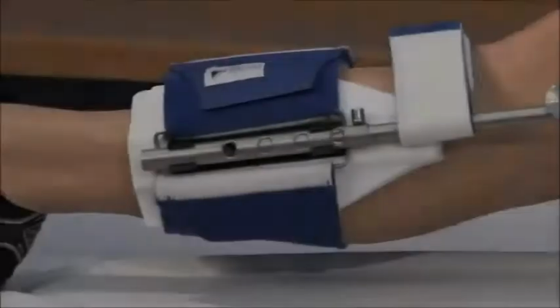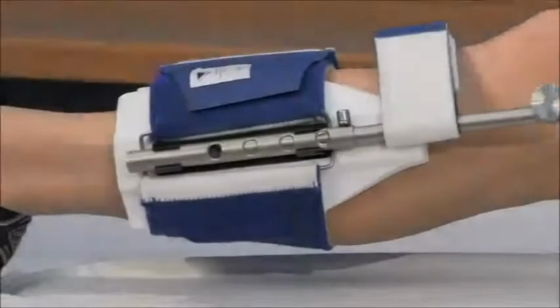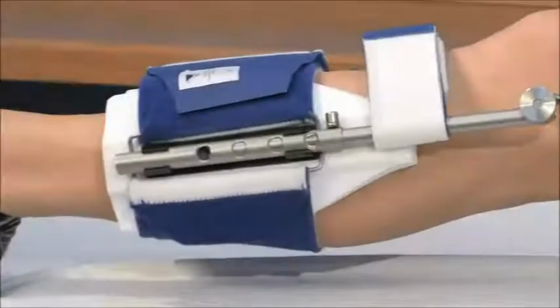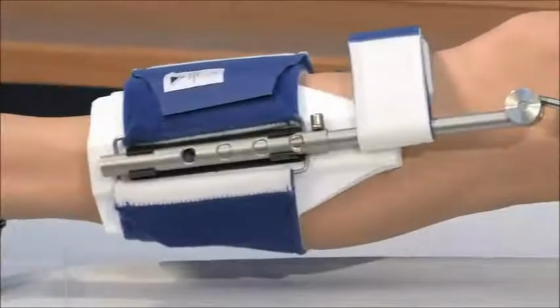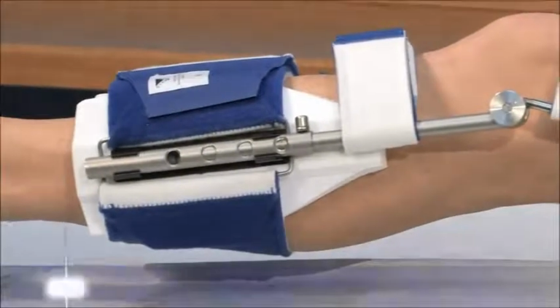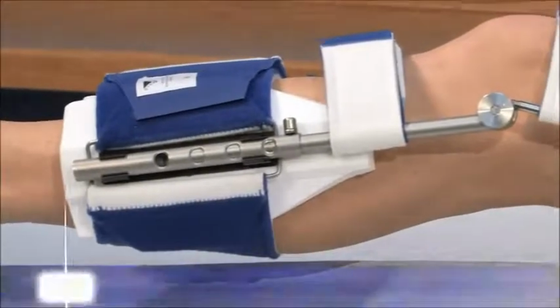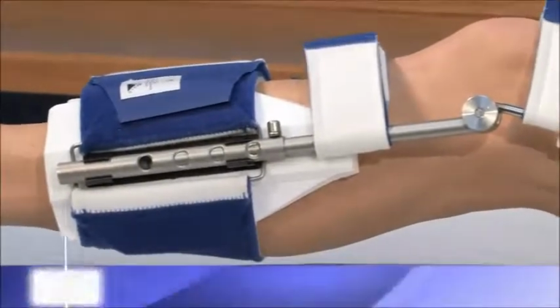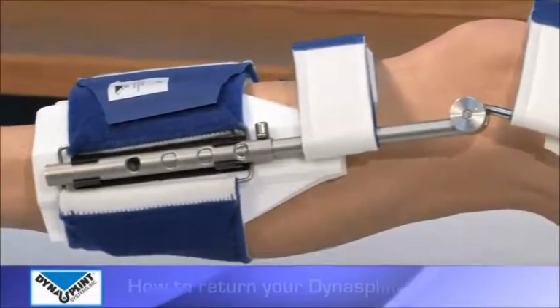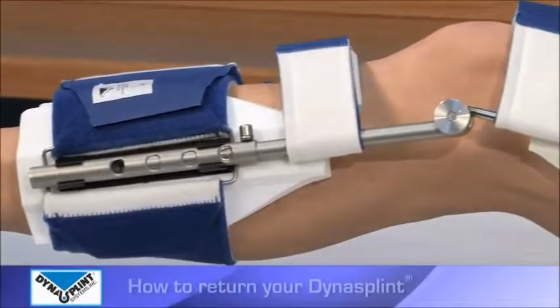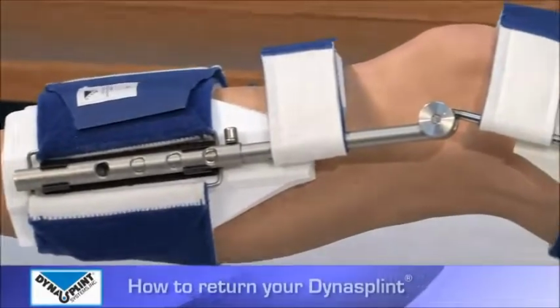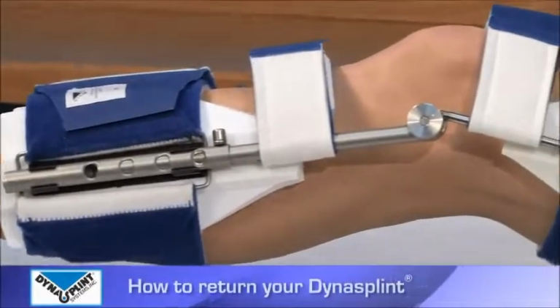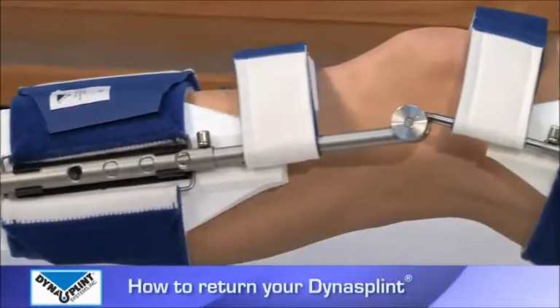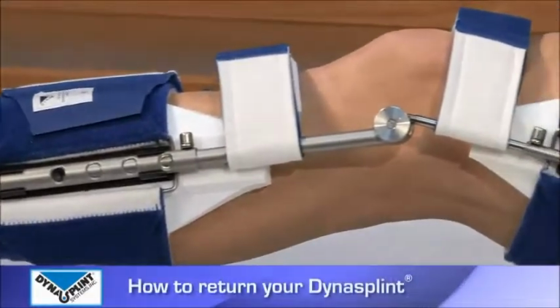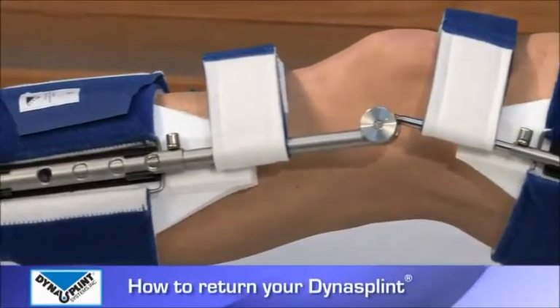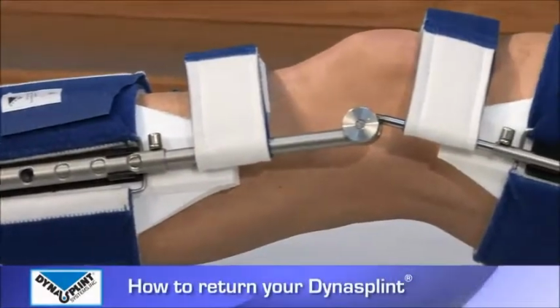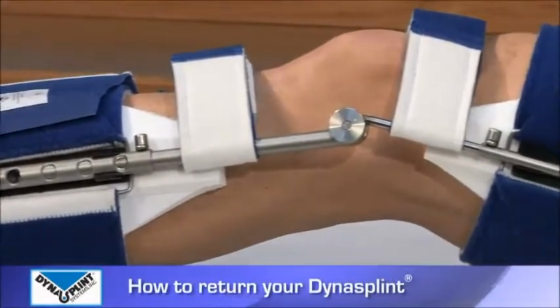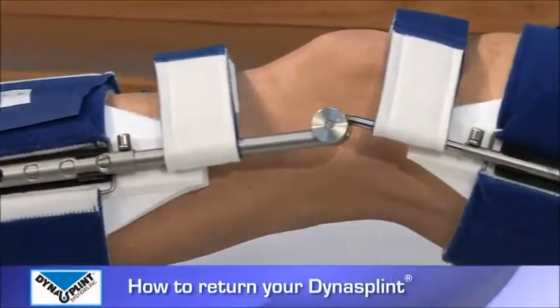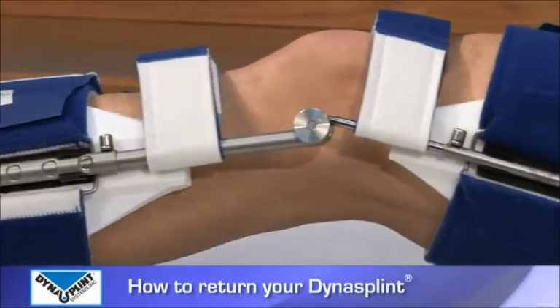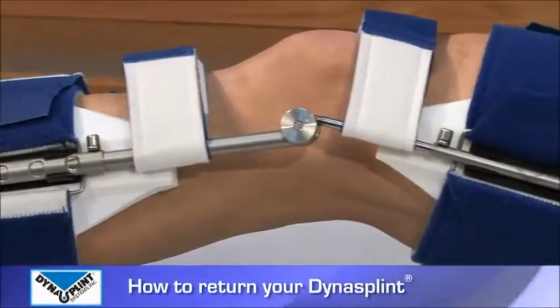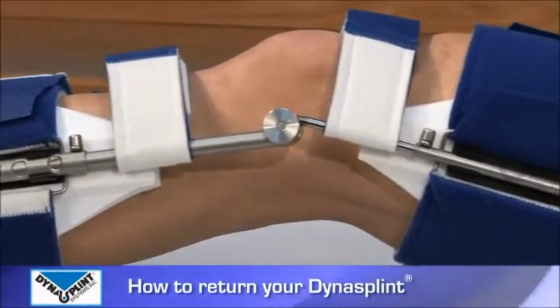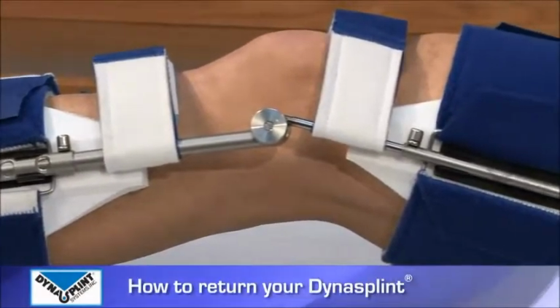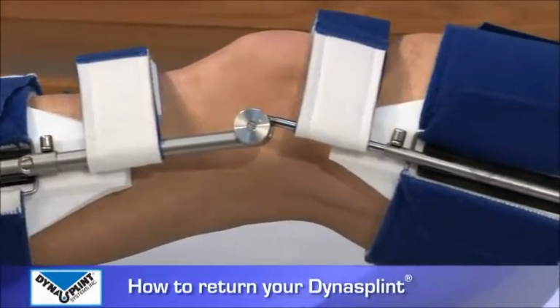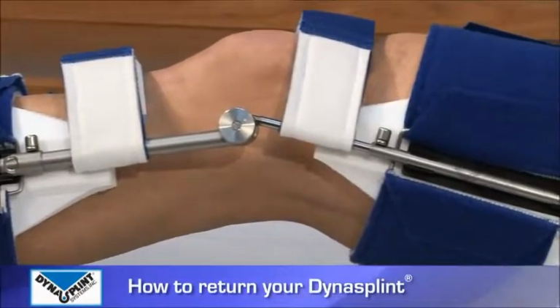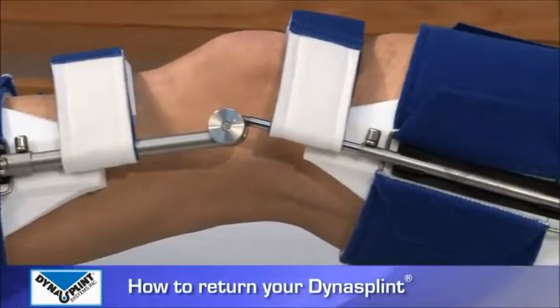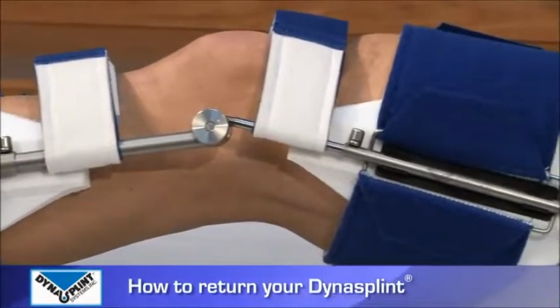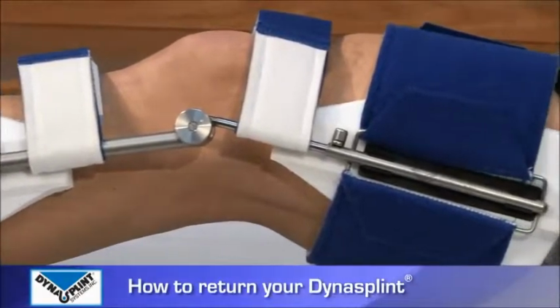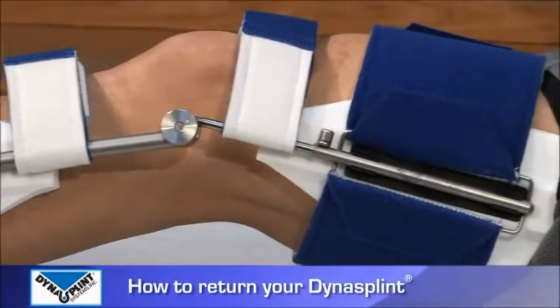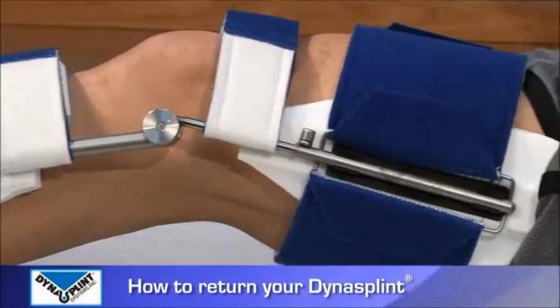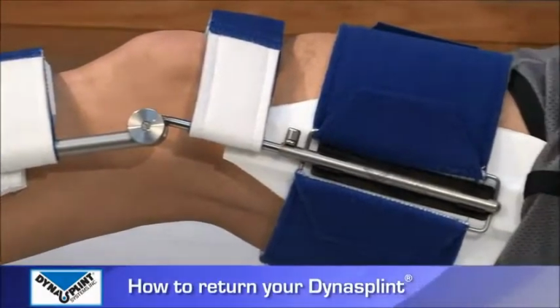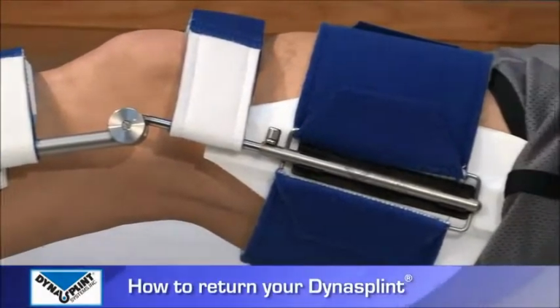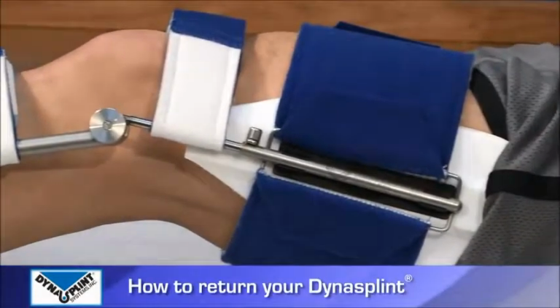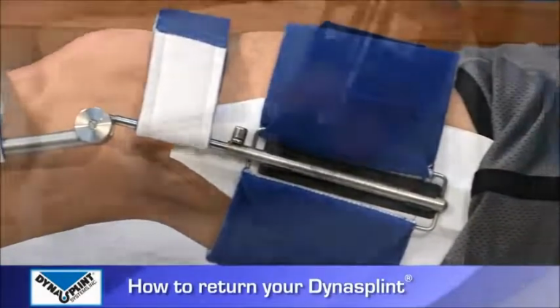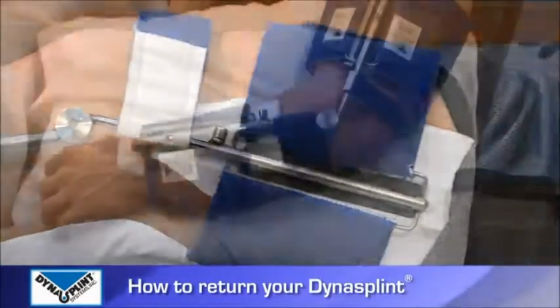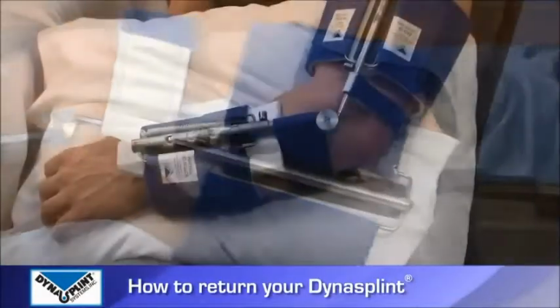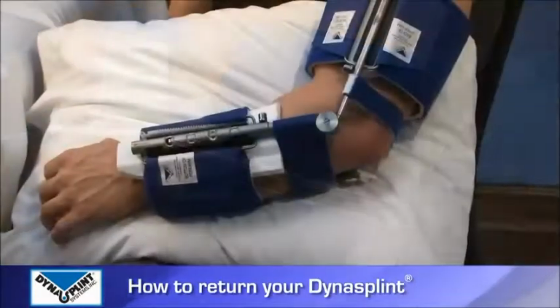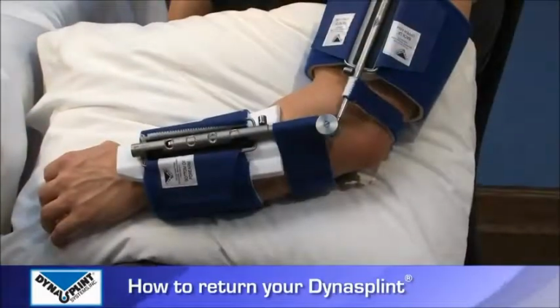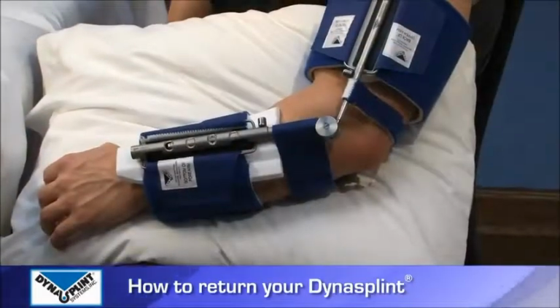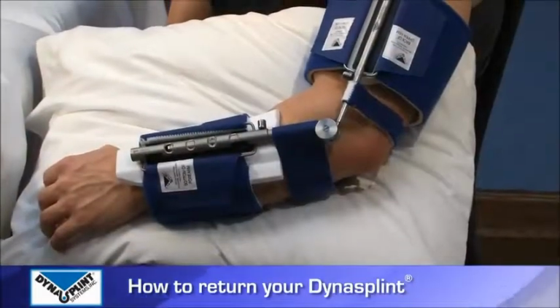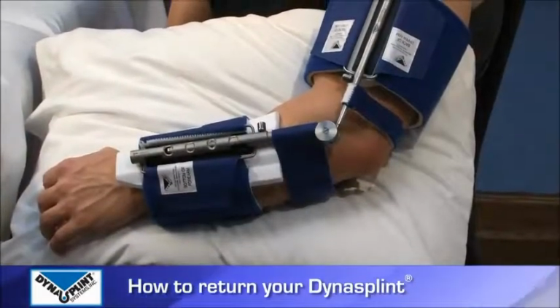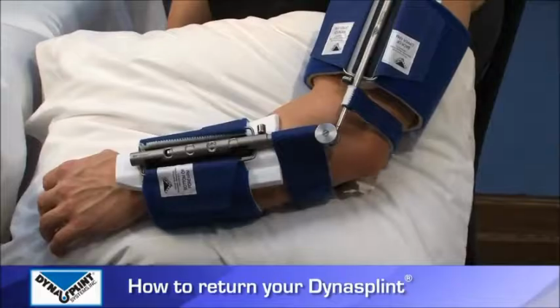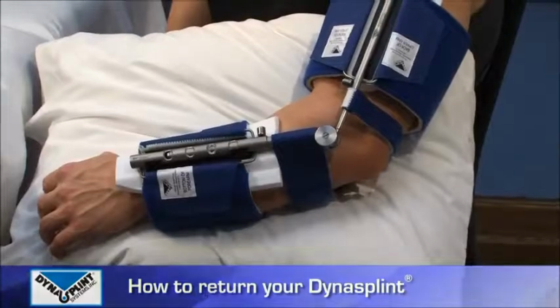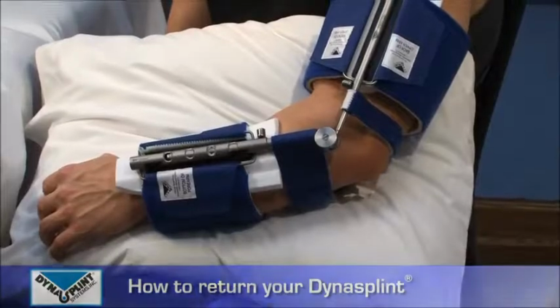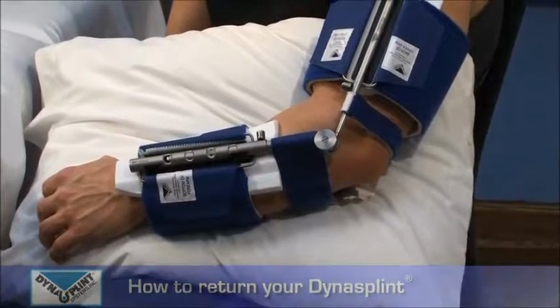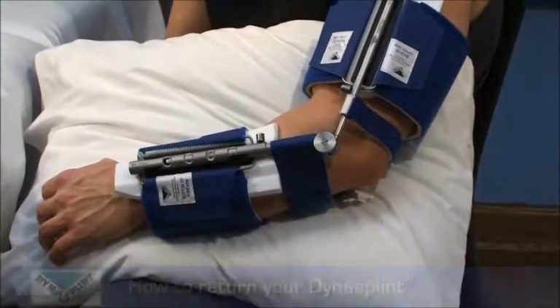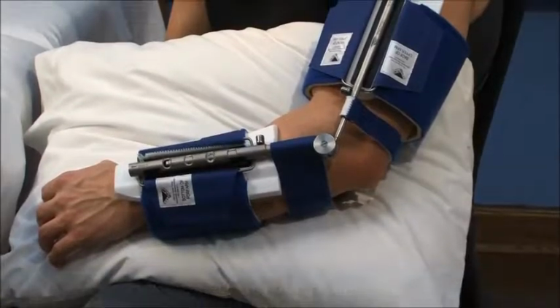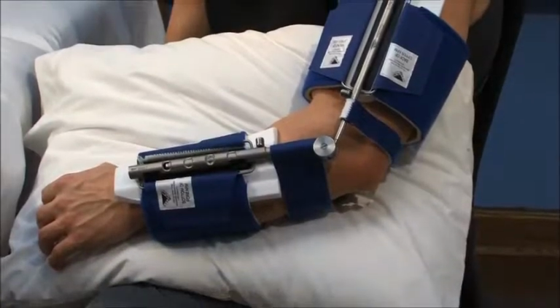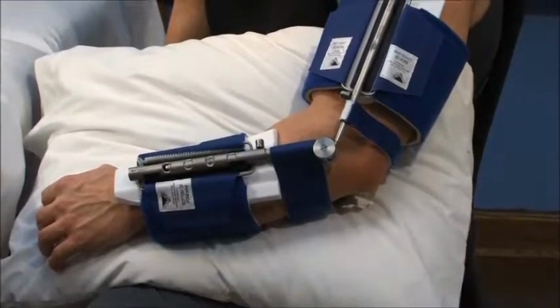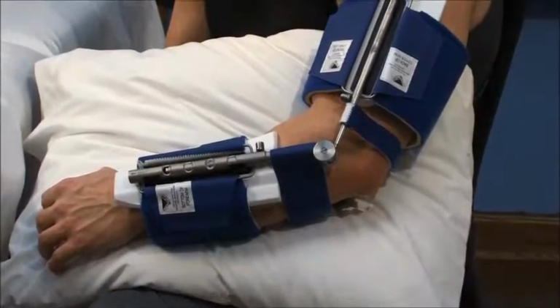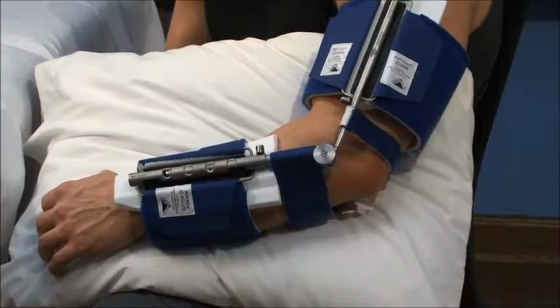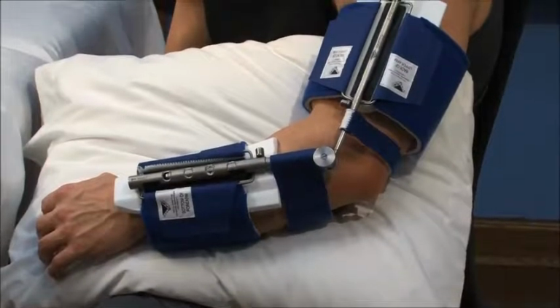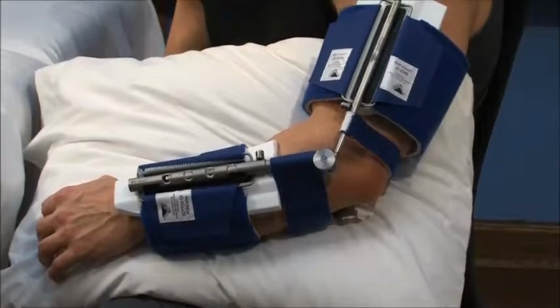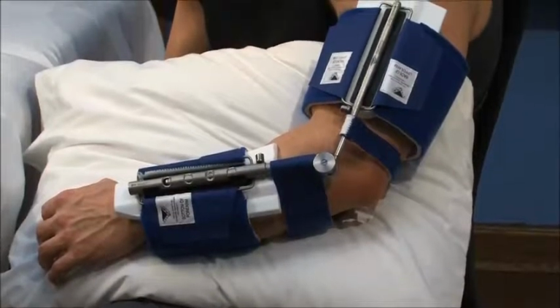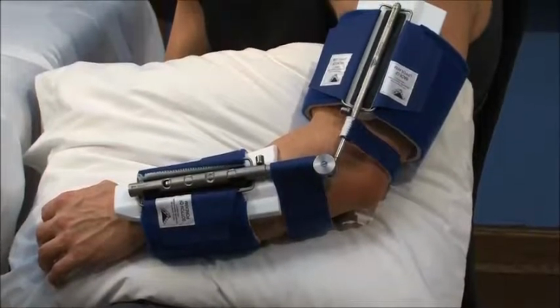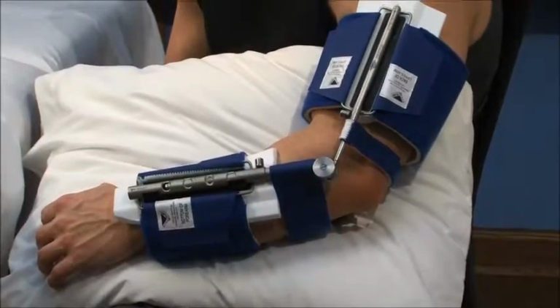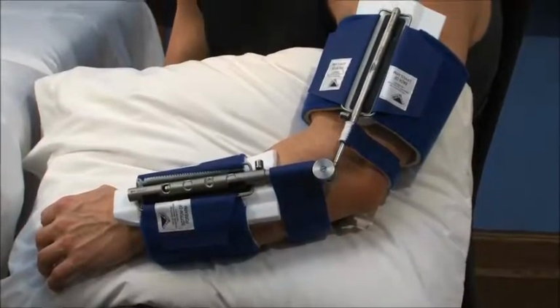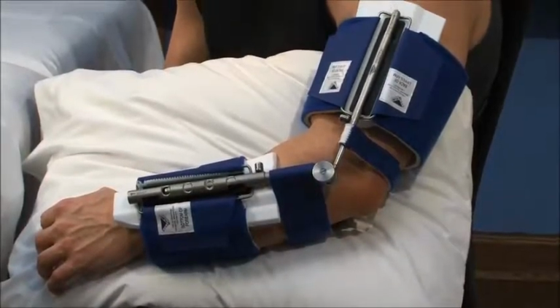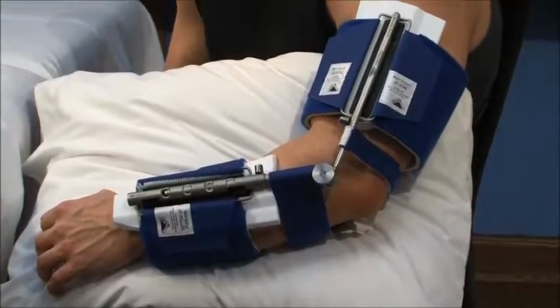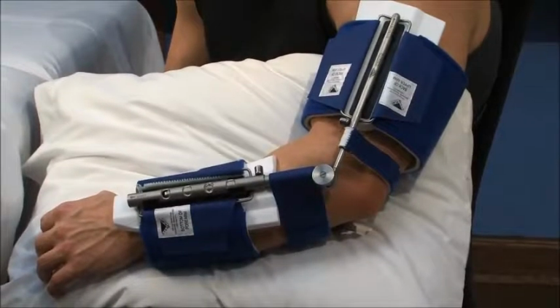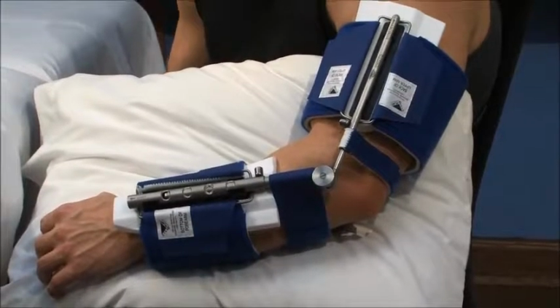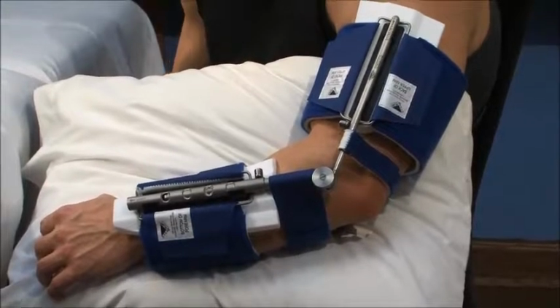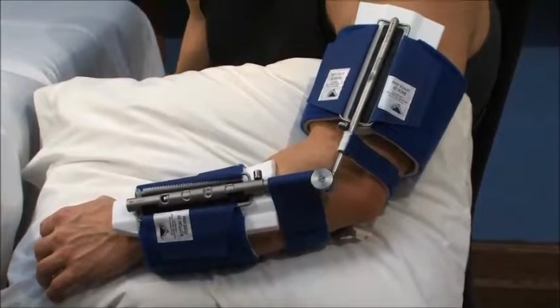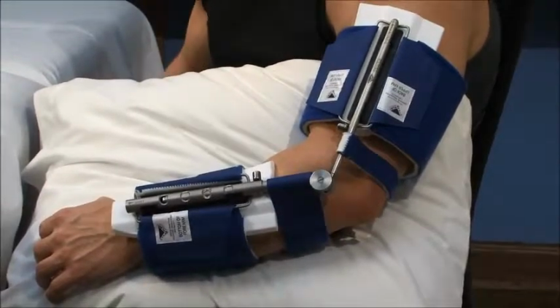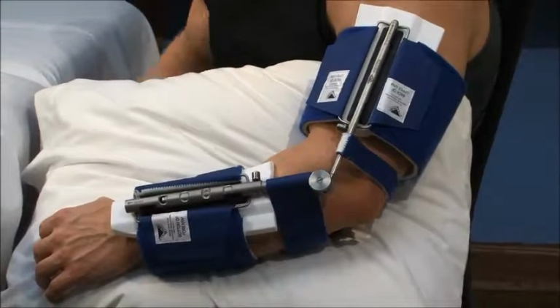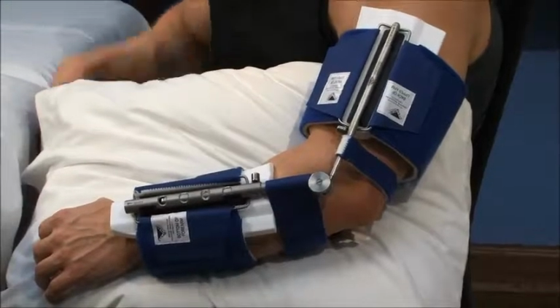Congratulations! You've finished using your DynaSplint. We hope your range of motion goals have been achieved and you're on your way to a full, functional, and comfortable life.